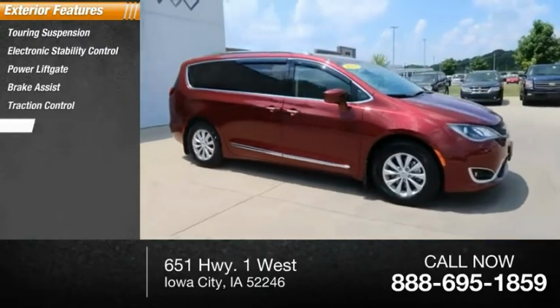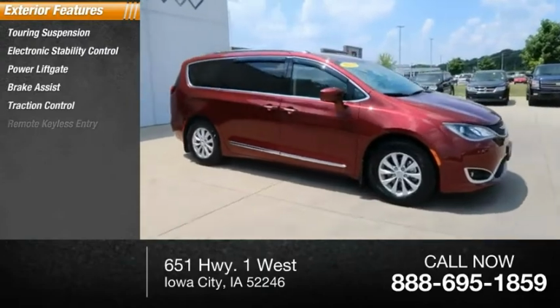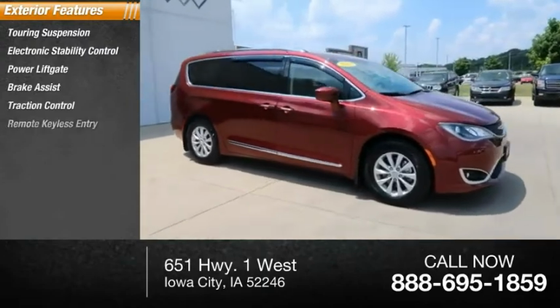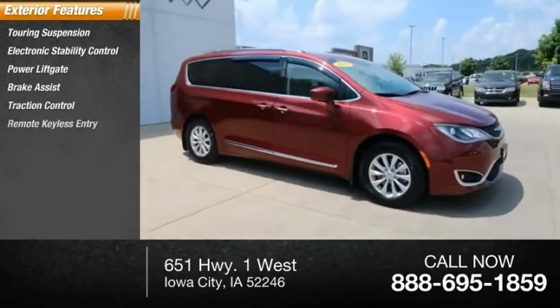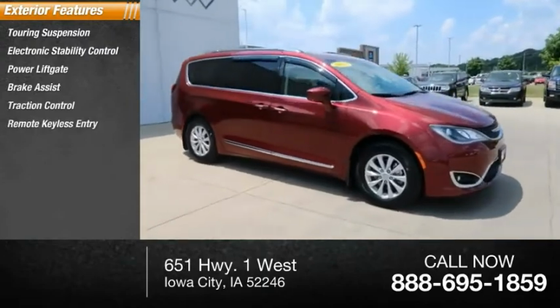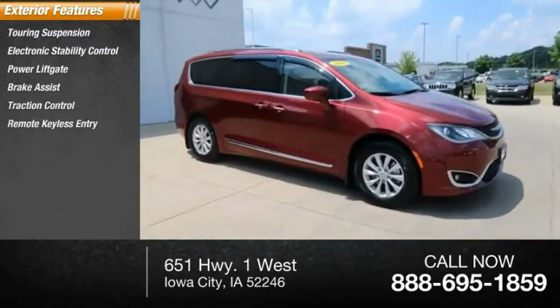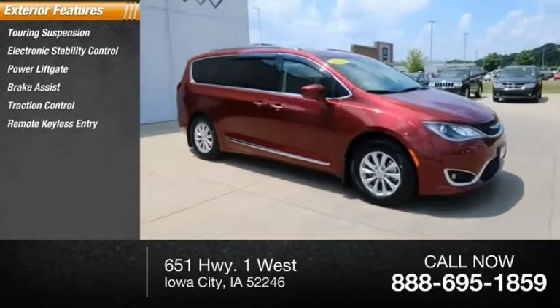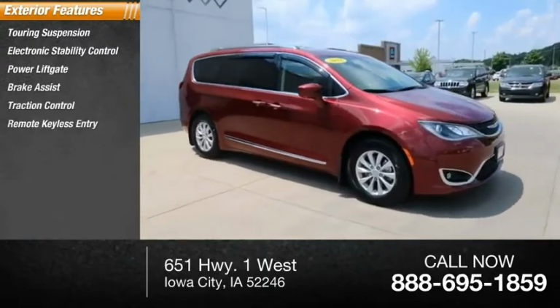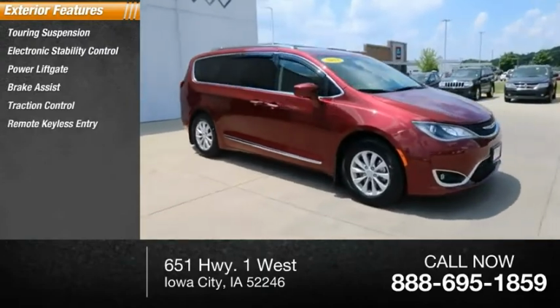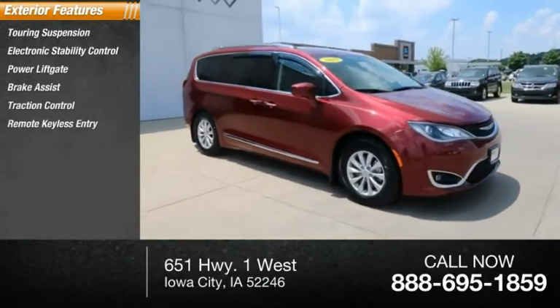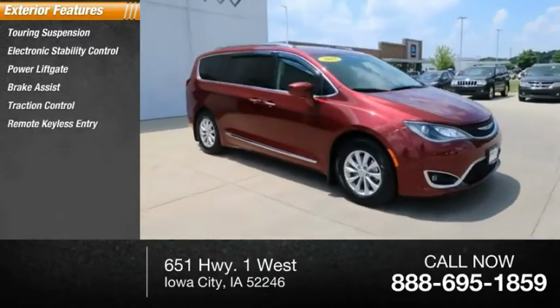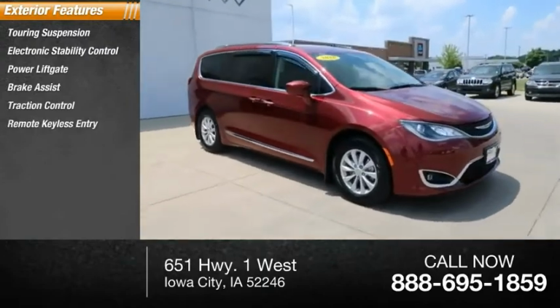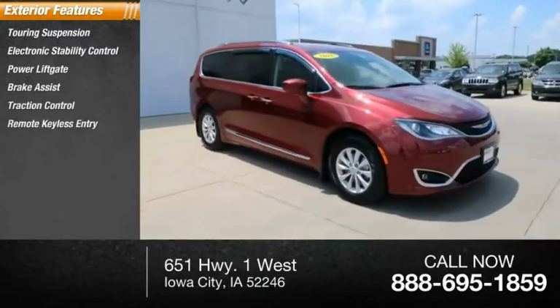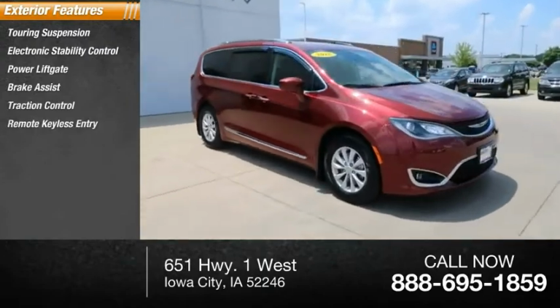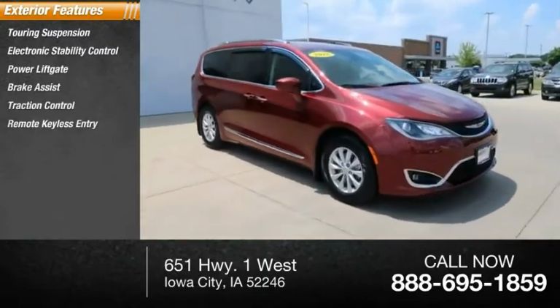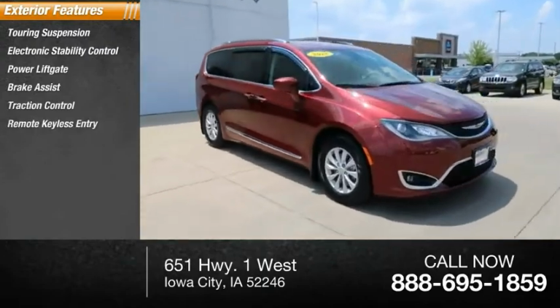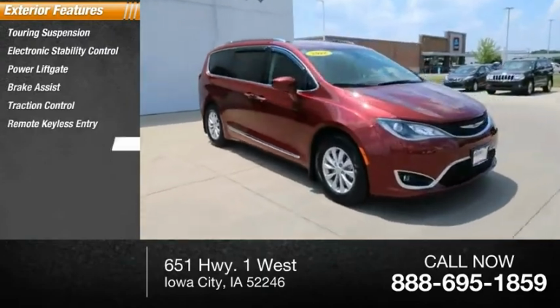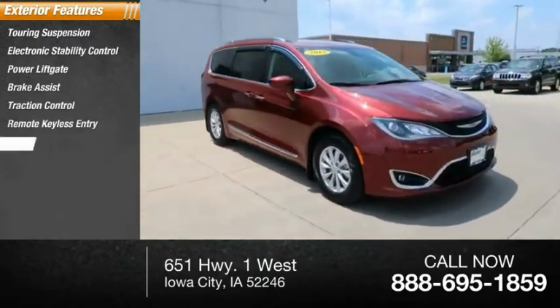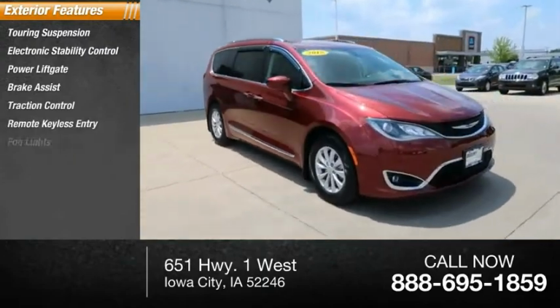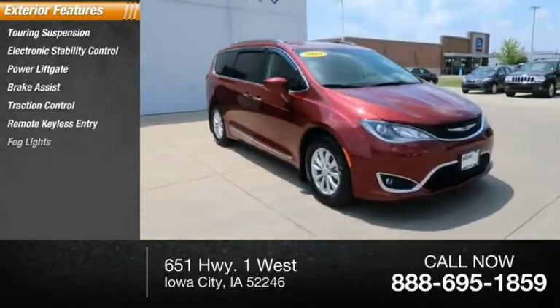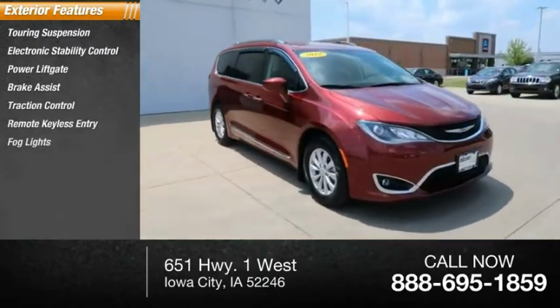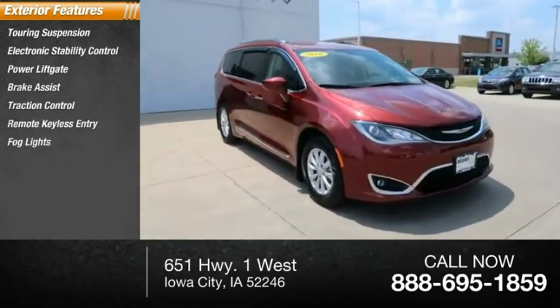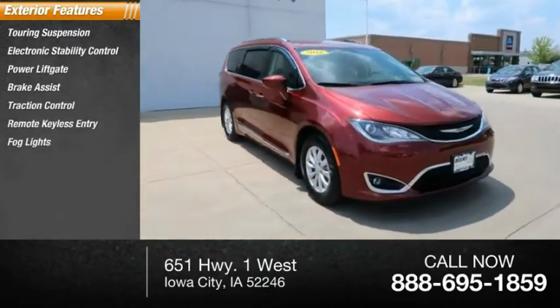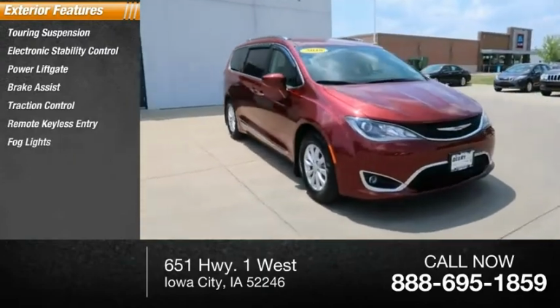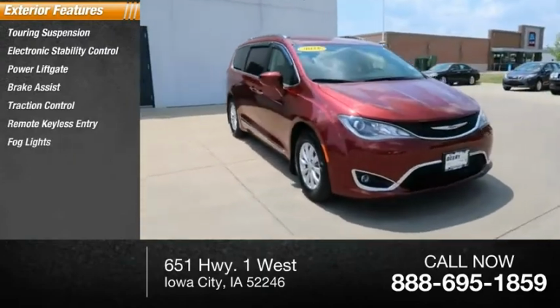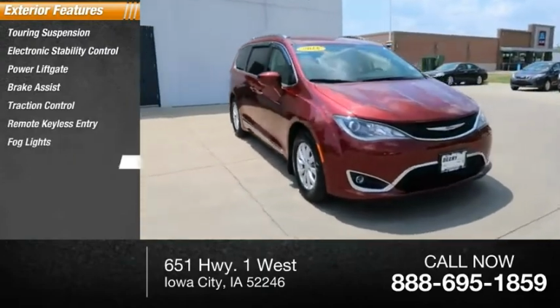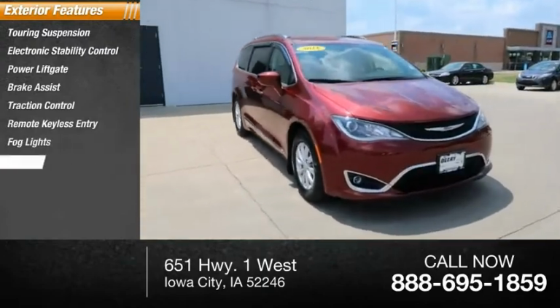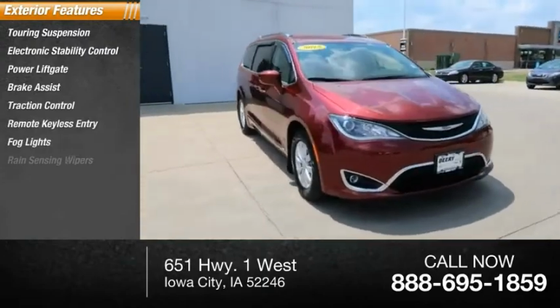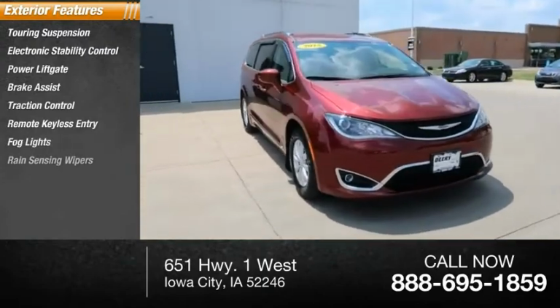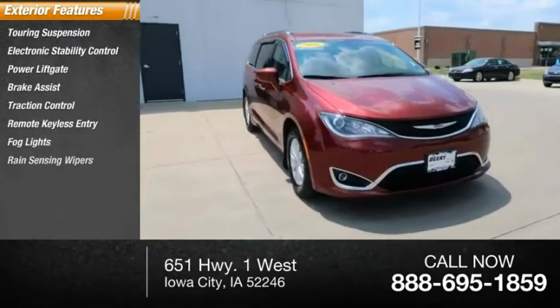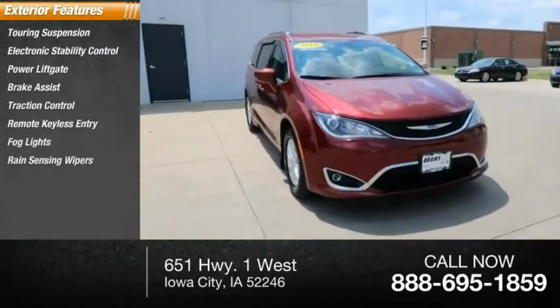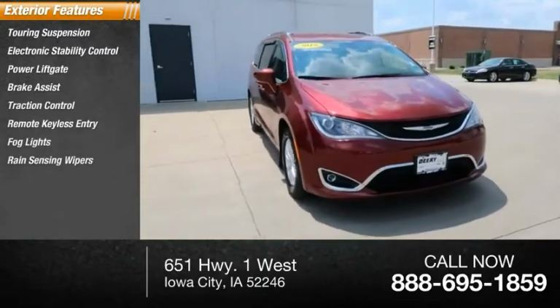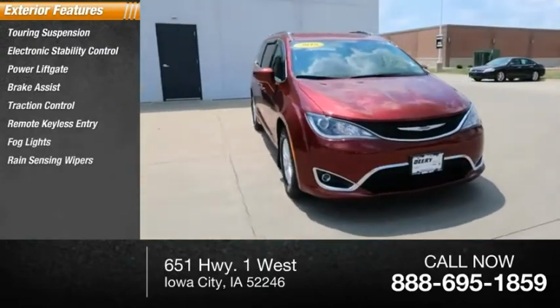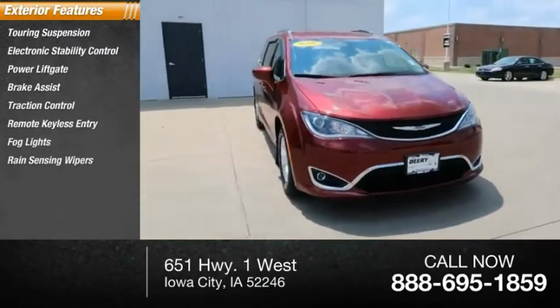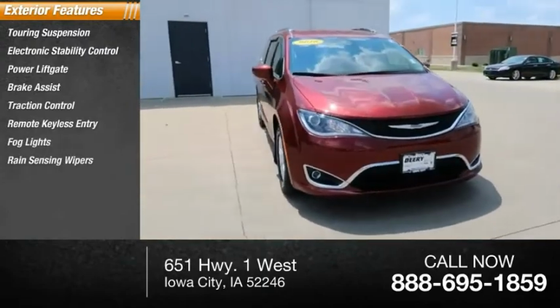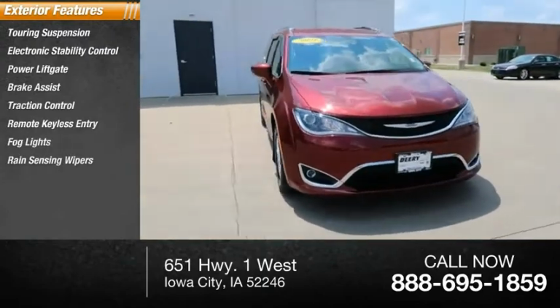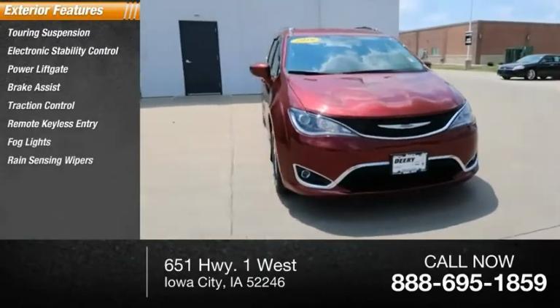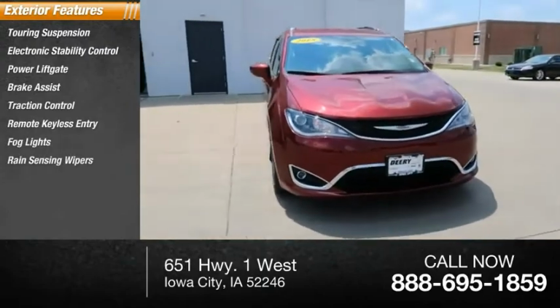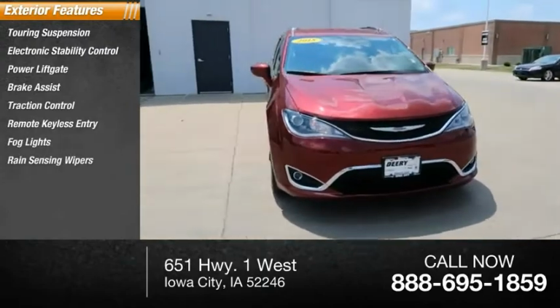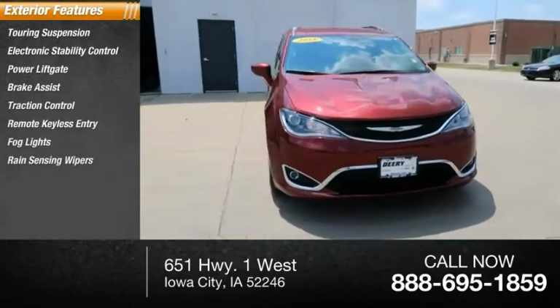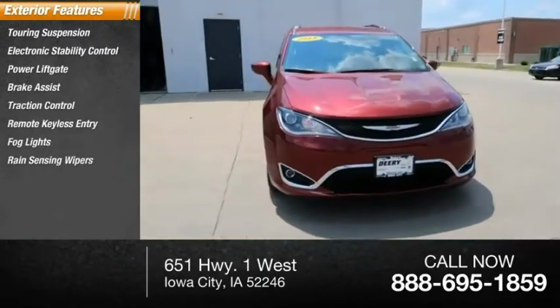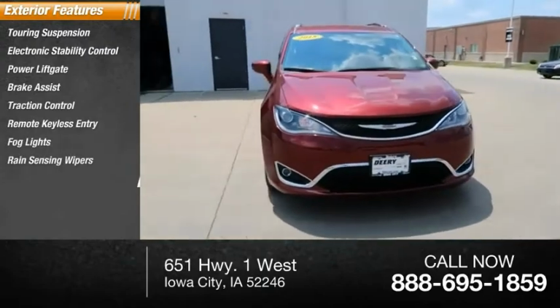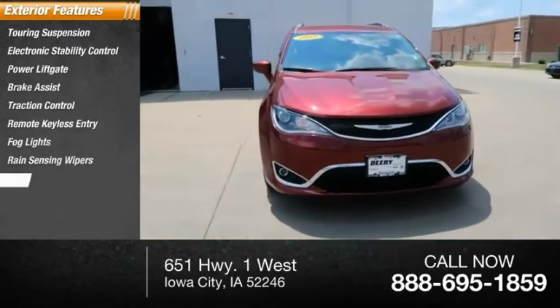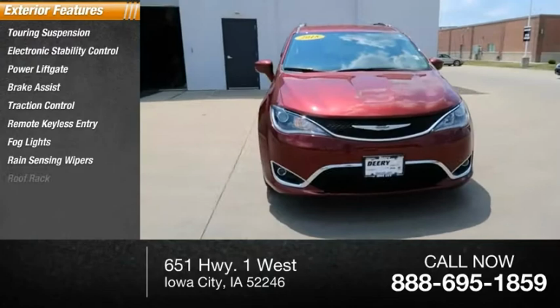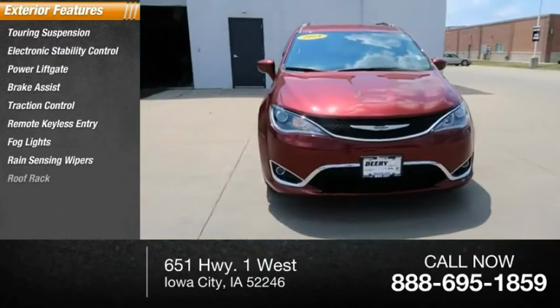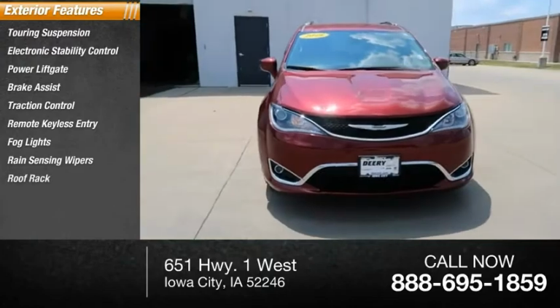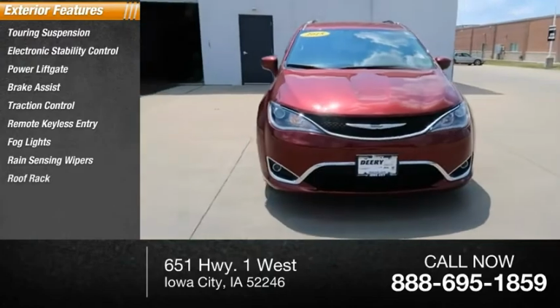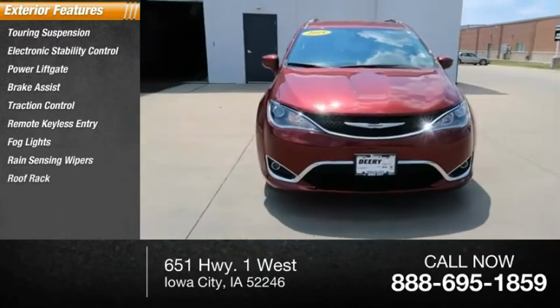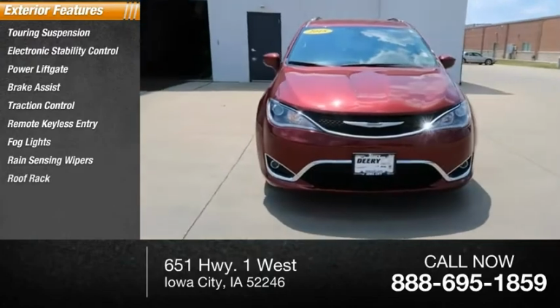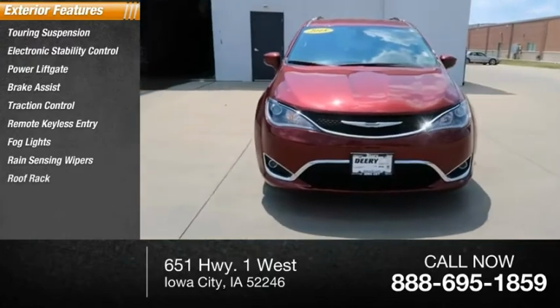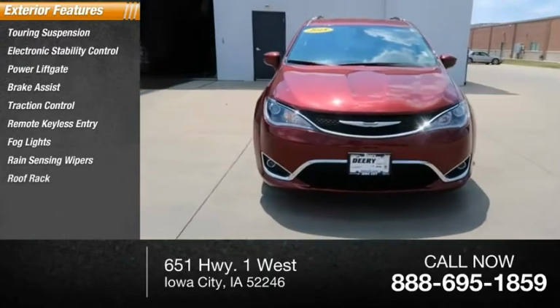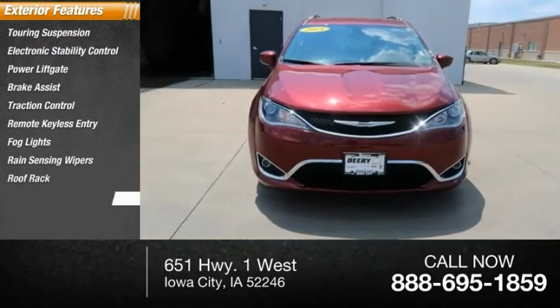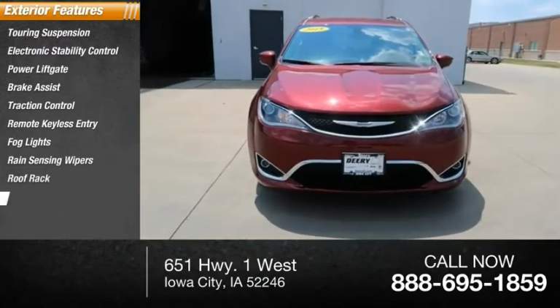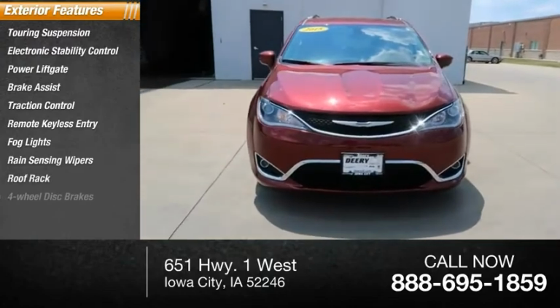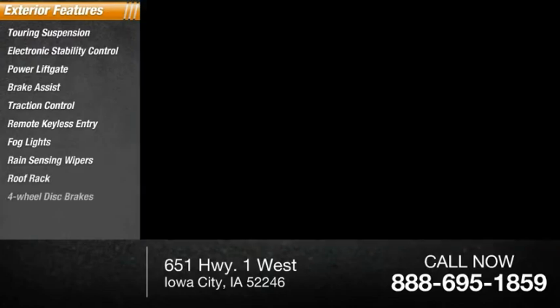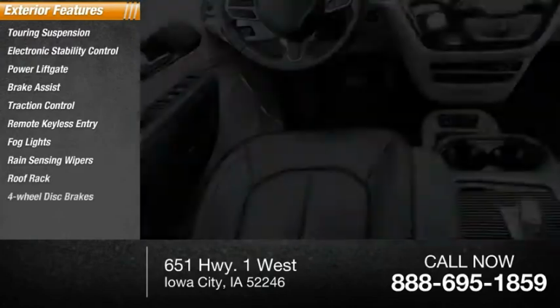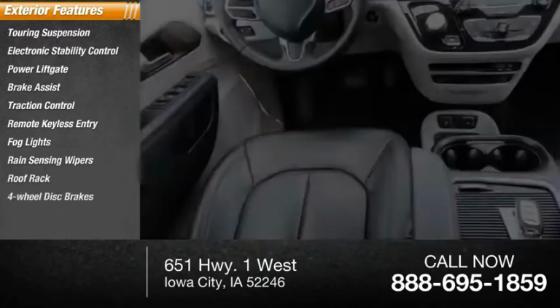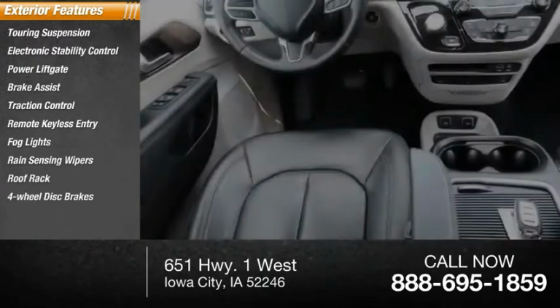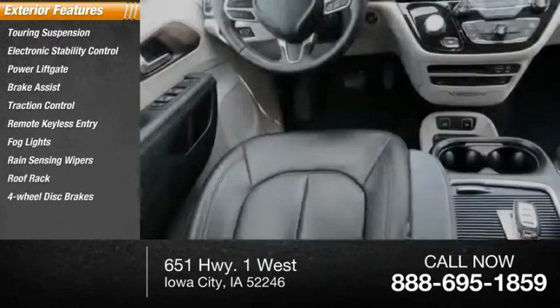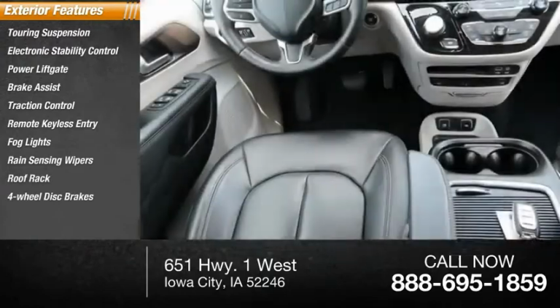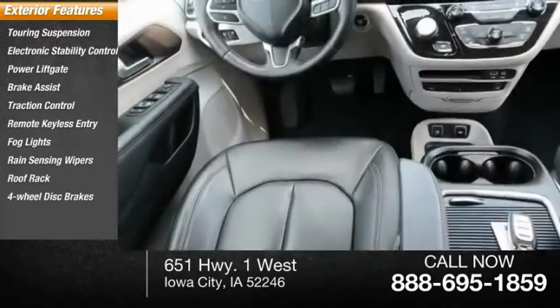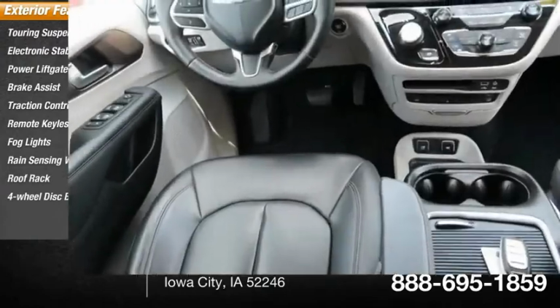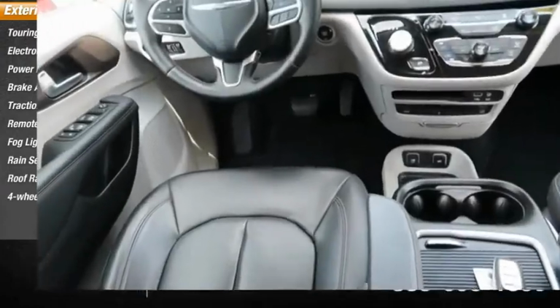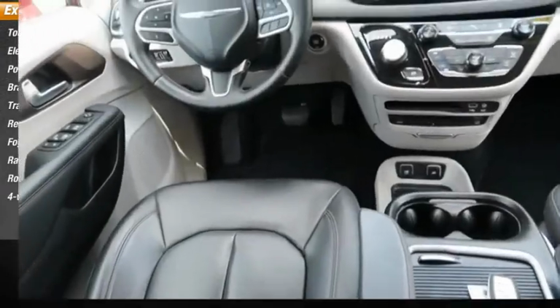Remote keyless entry, fog lights, rain-sensing wipers, roof rack, four-wheel disc brakes.